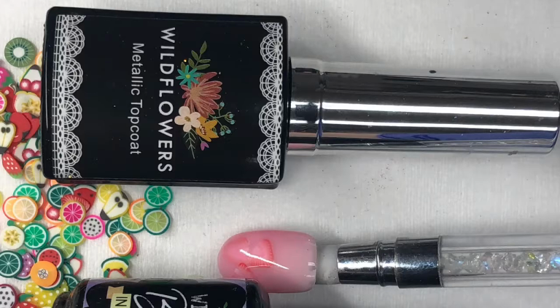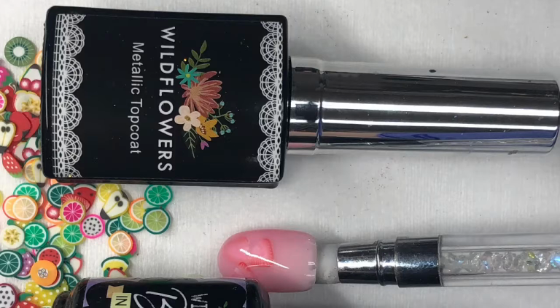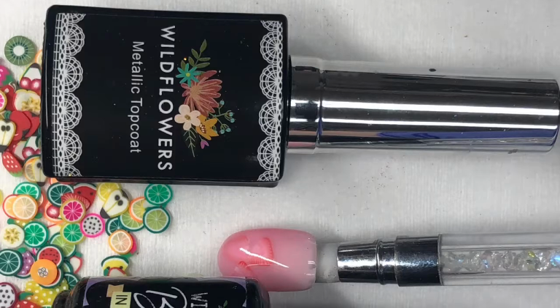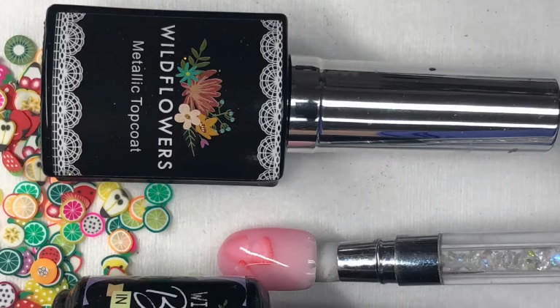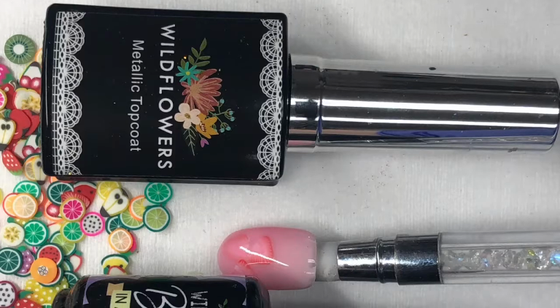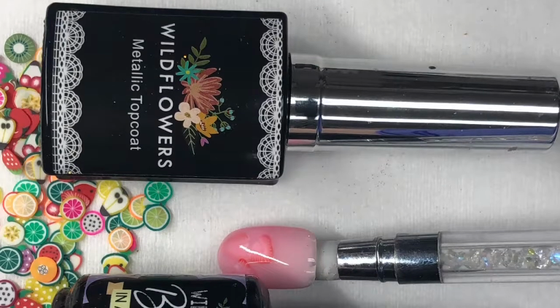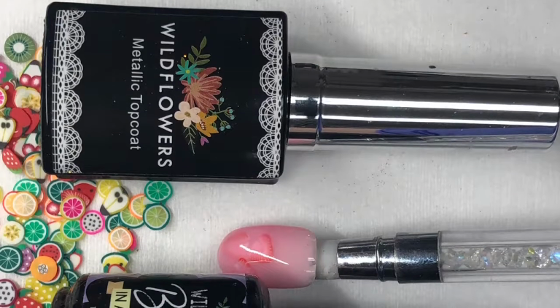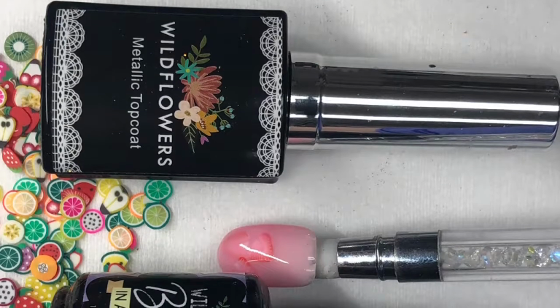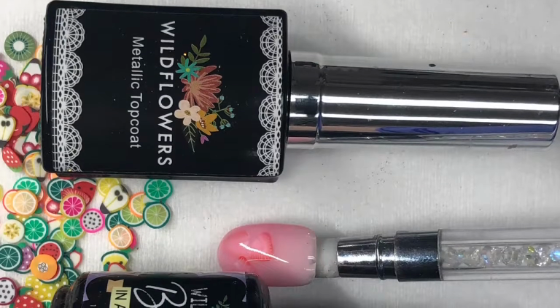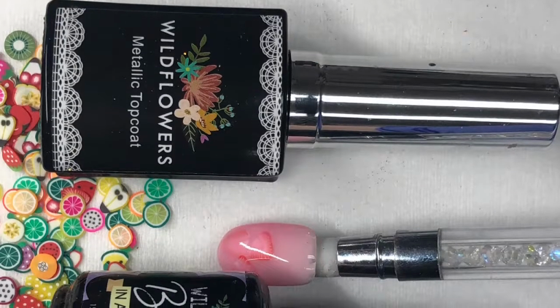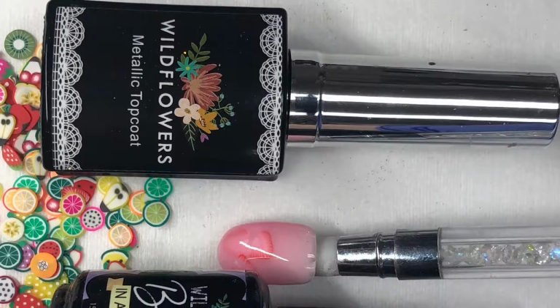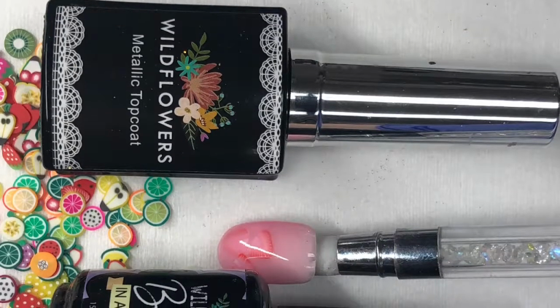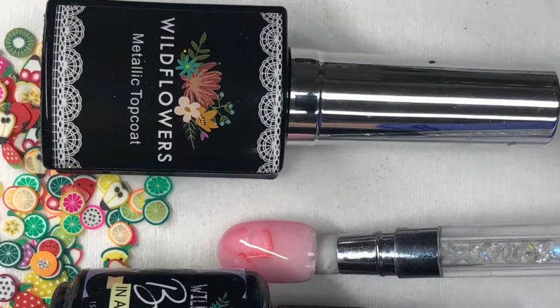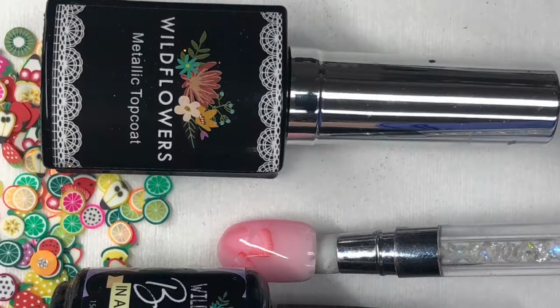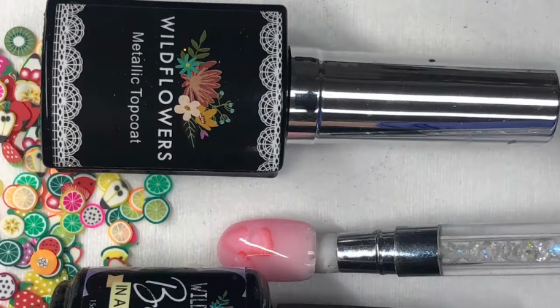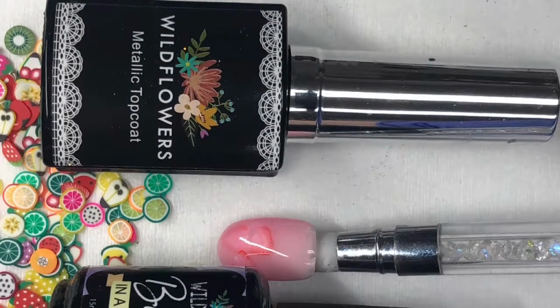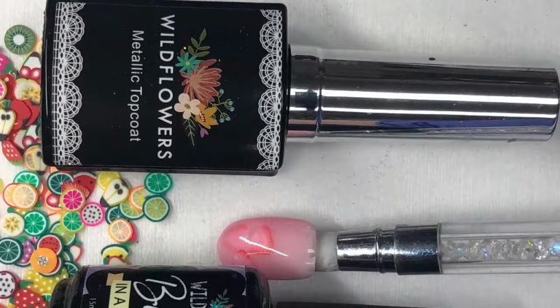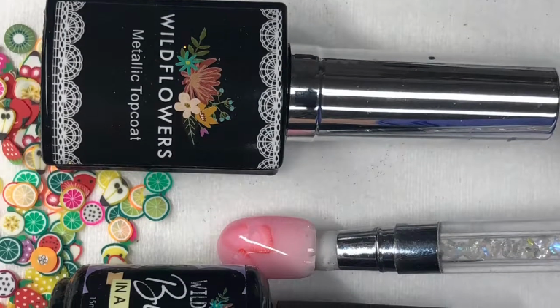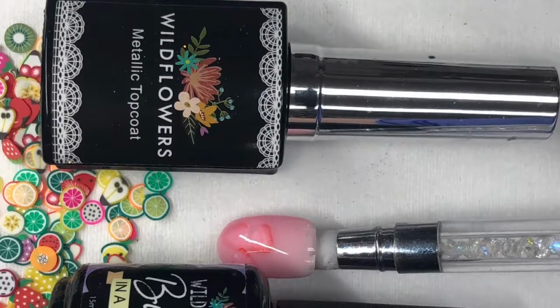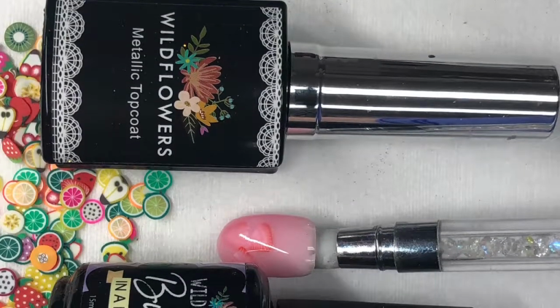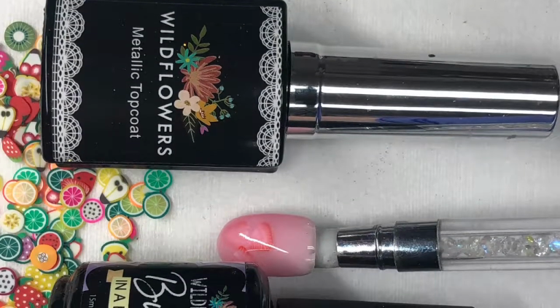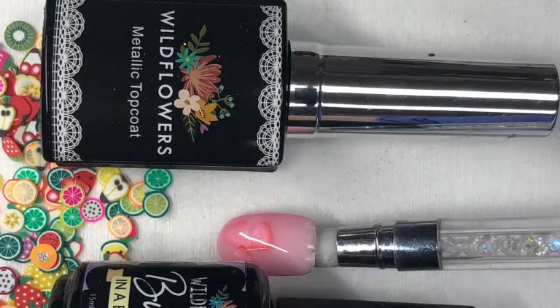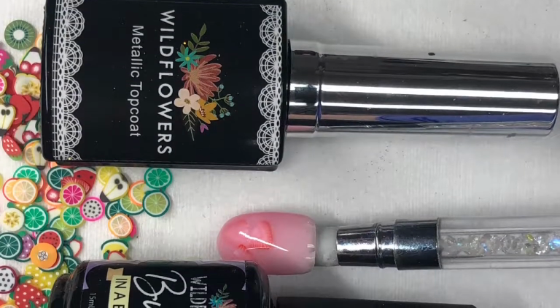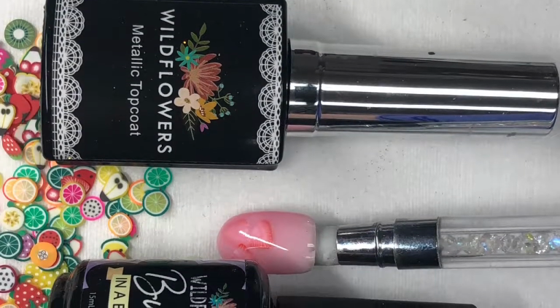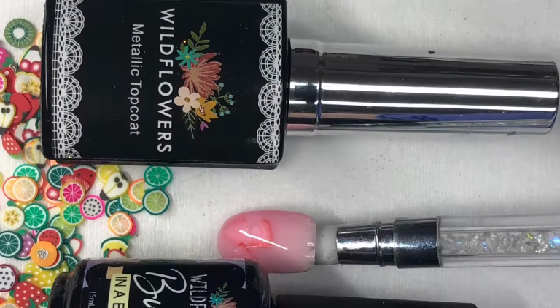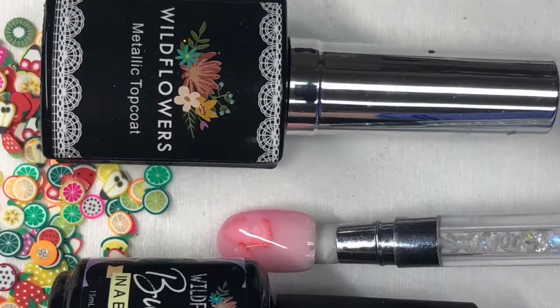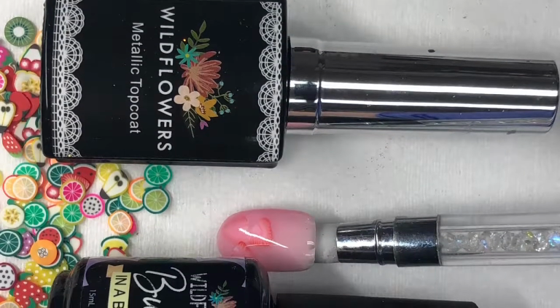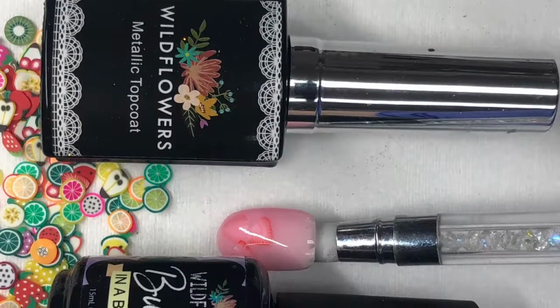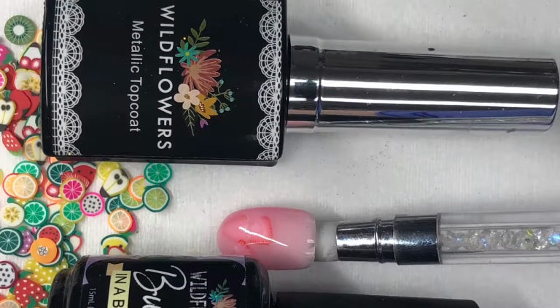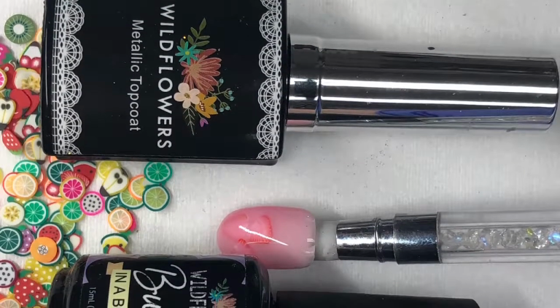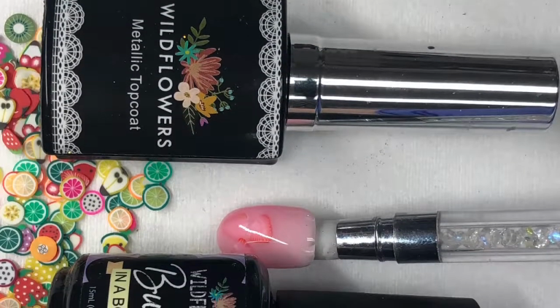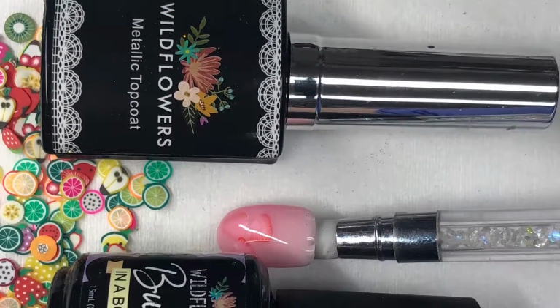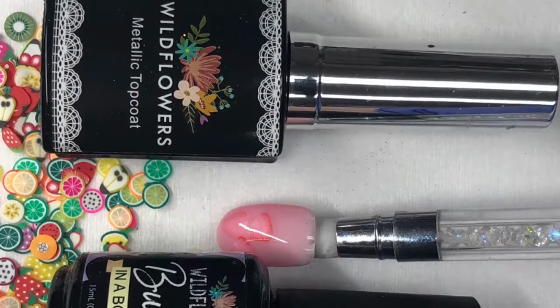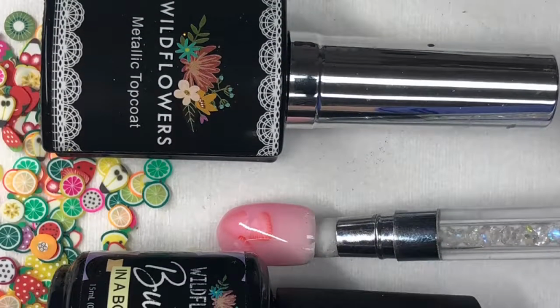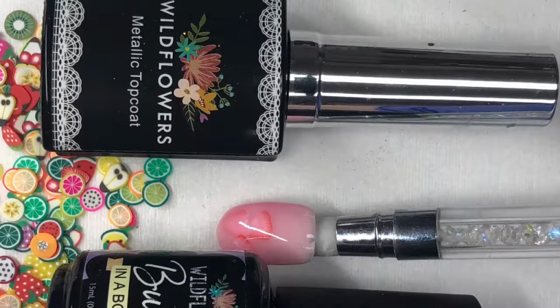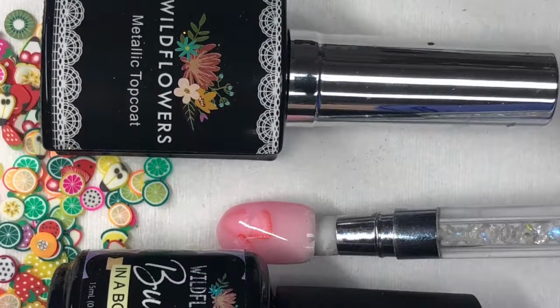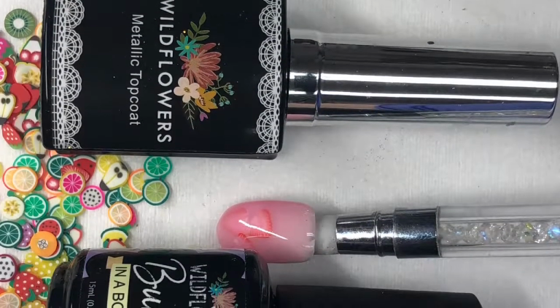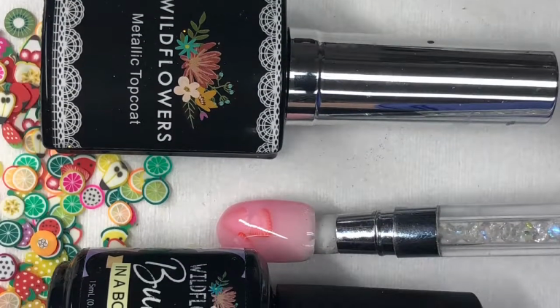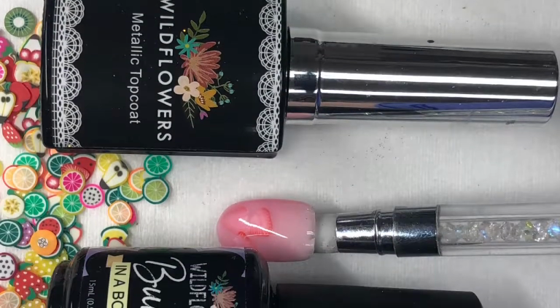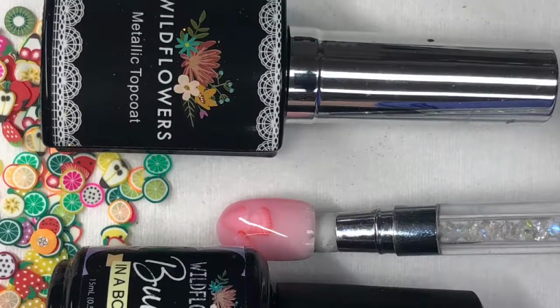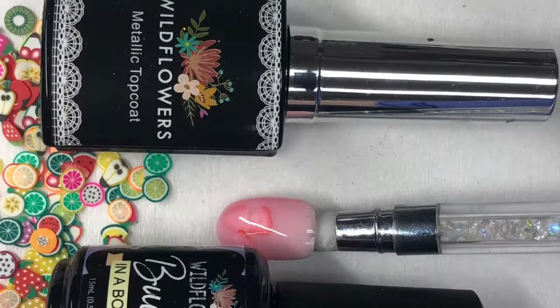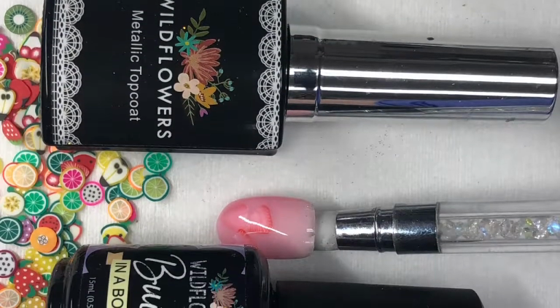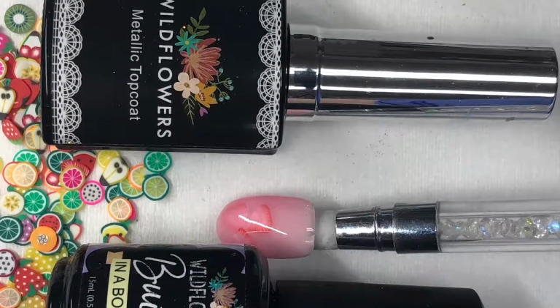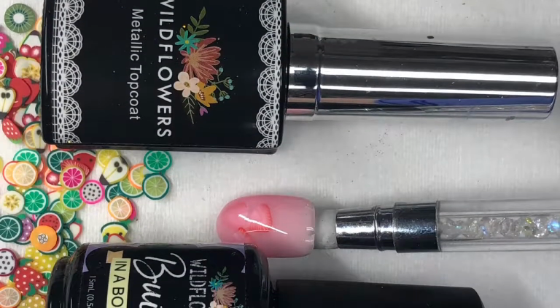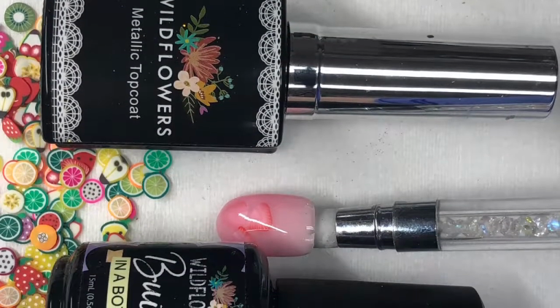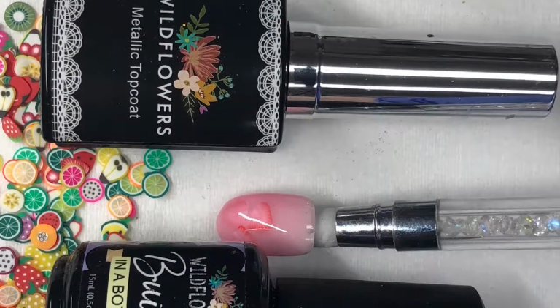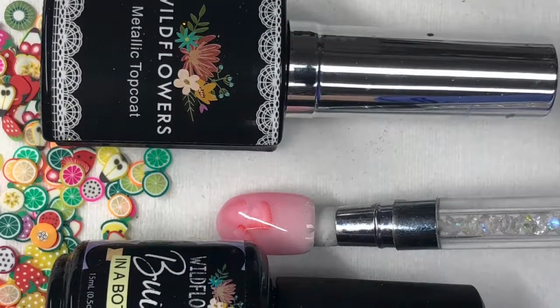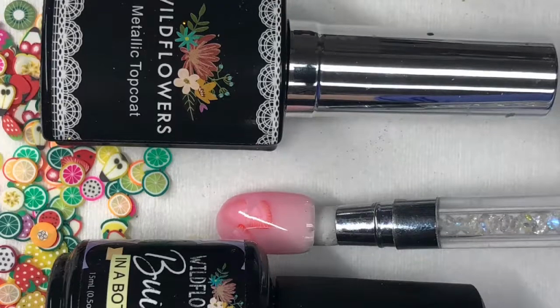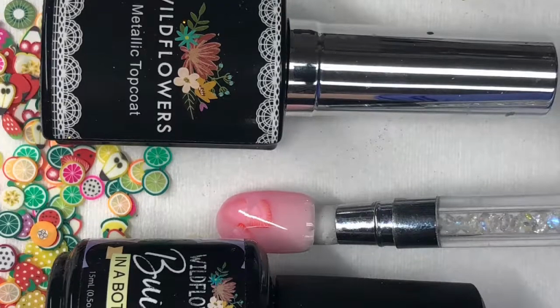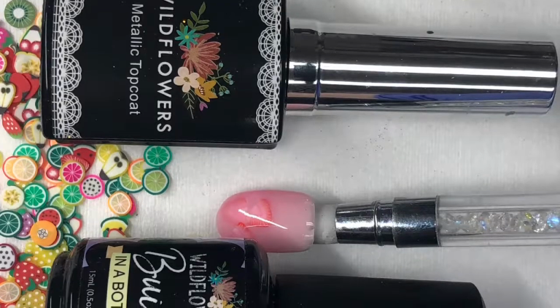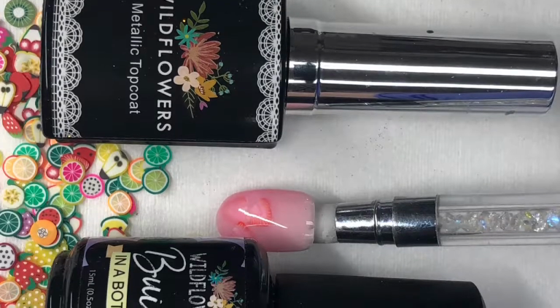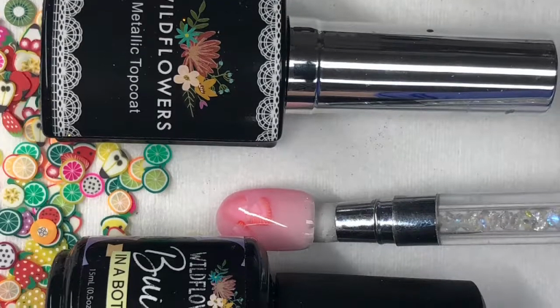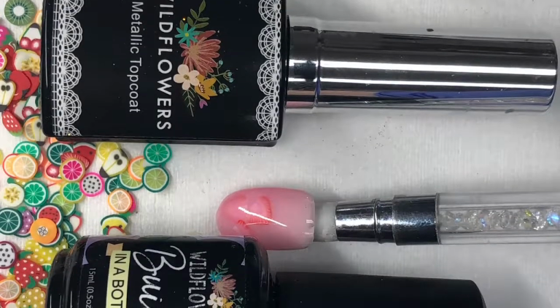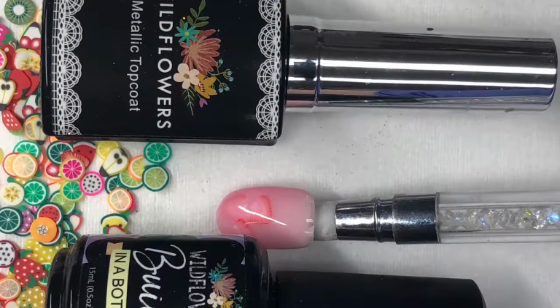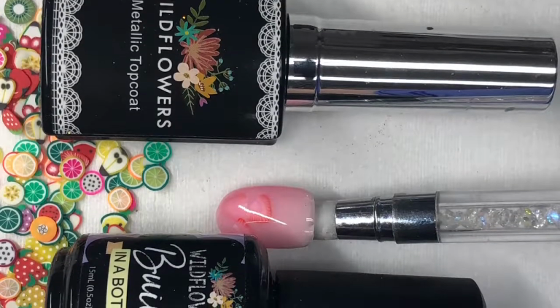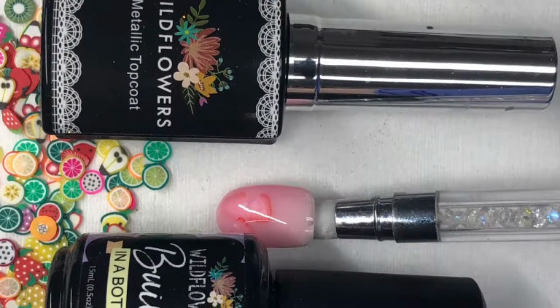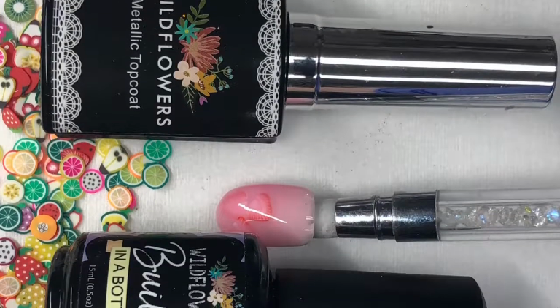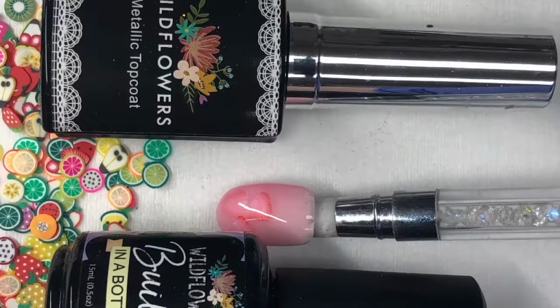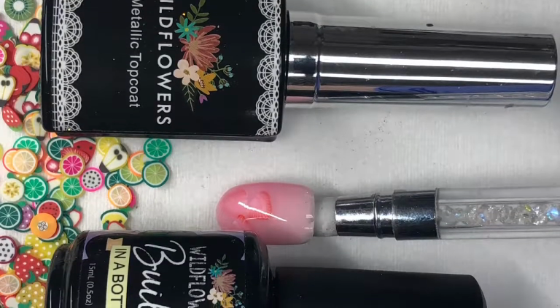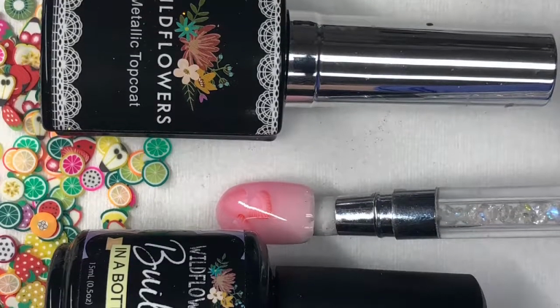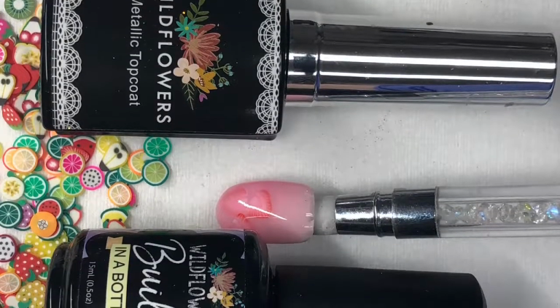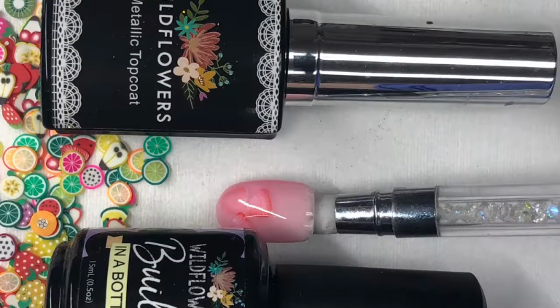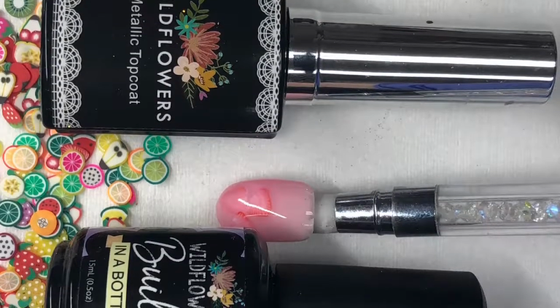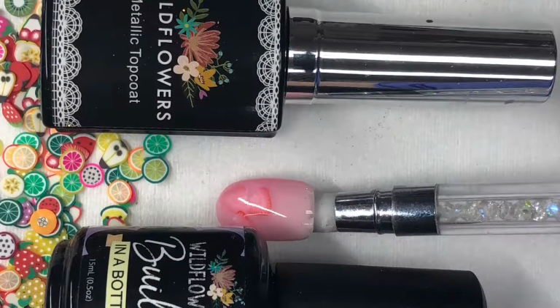Hi everyone, Rossanna here. Today we are creating nails inspired by the Starbucks pink drink.